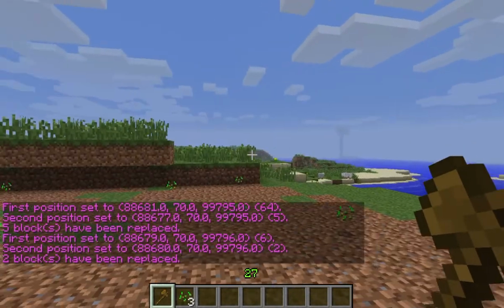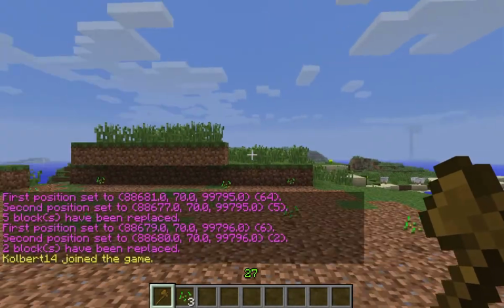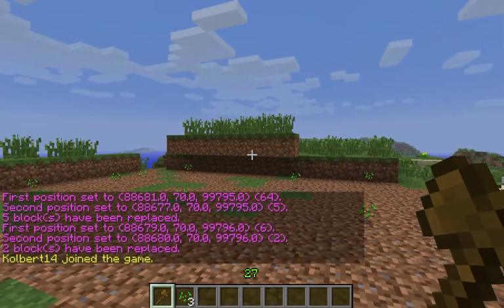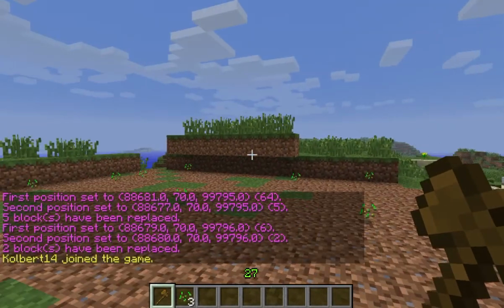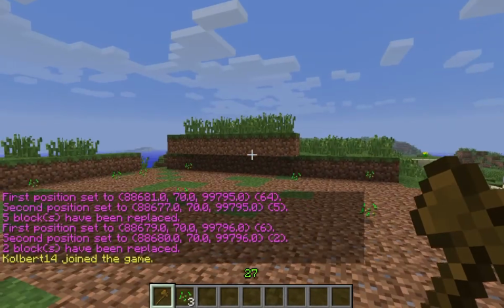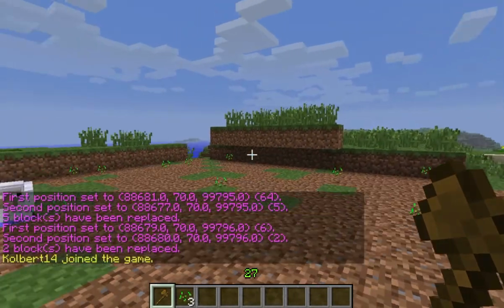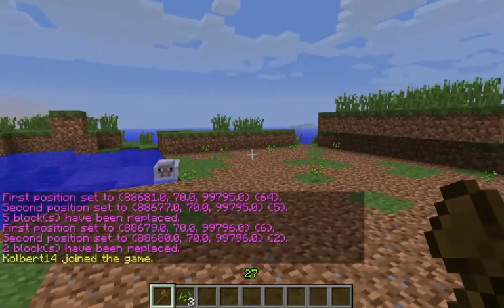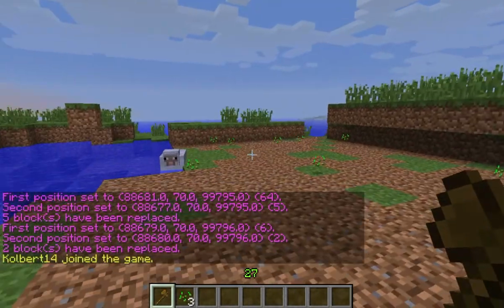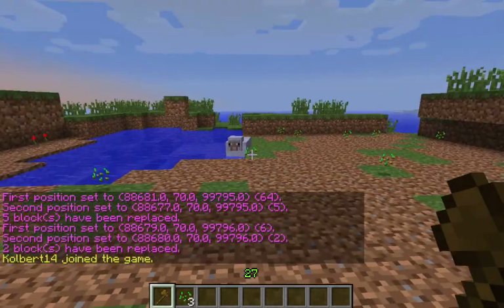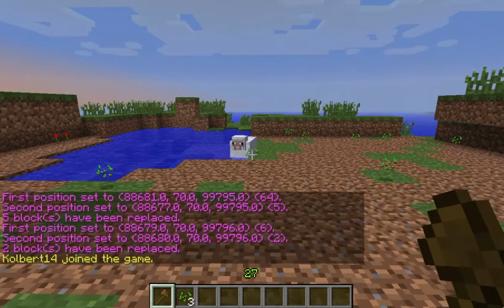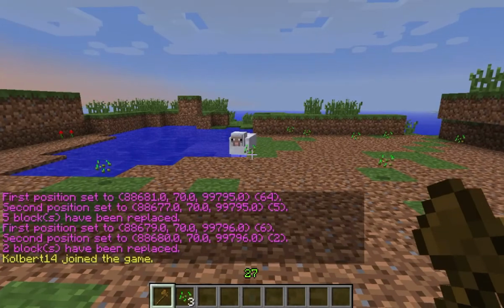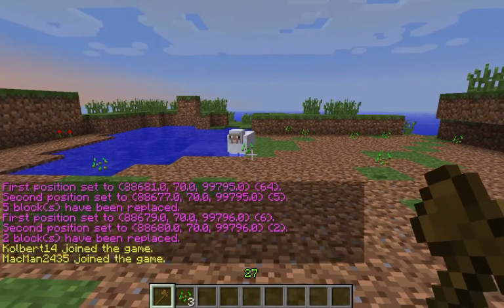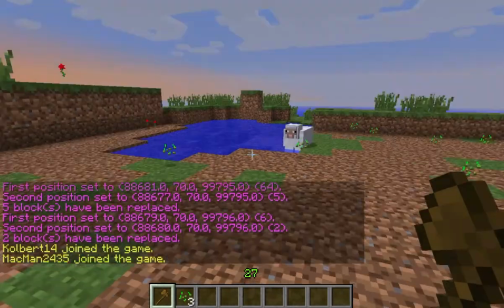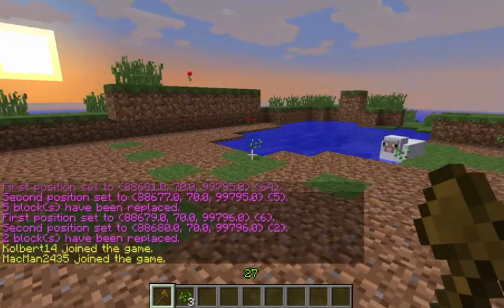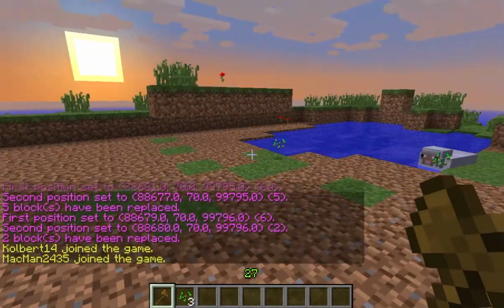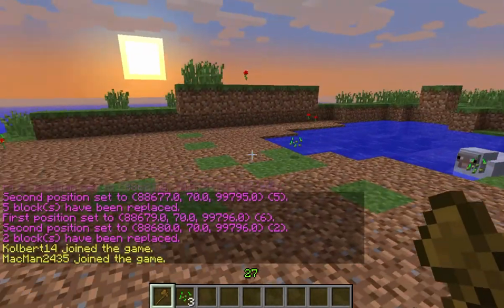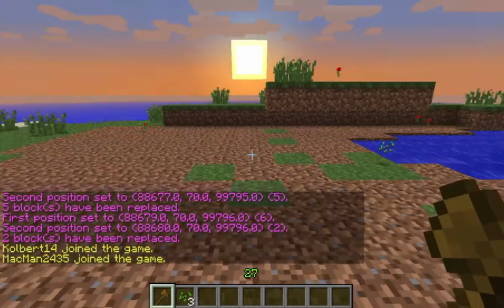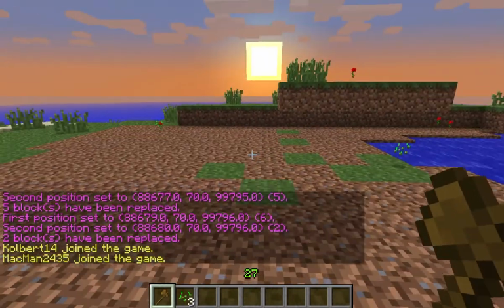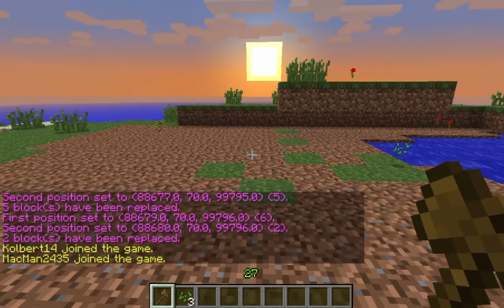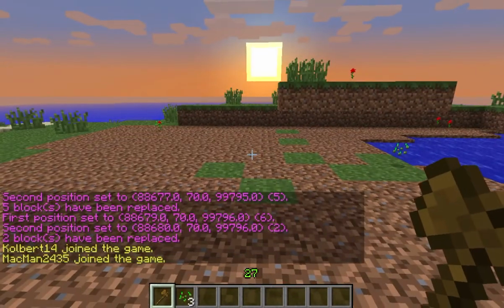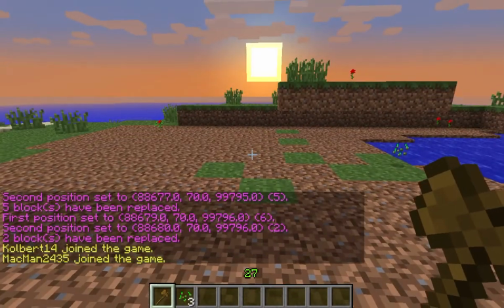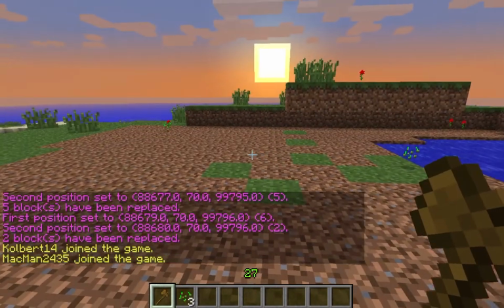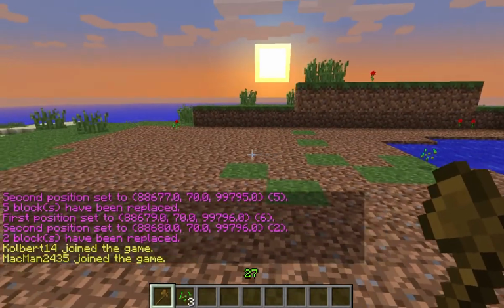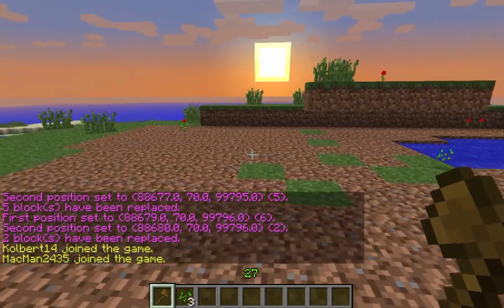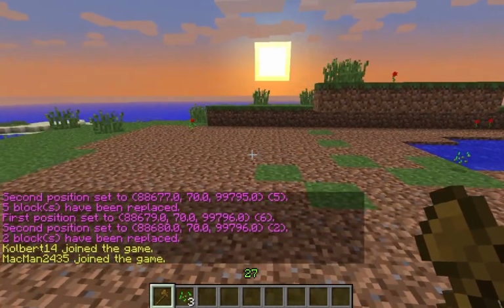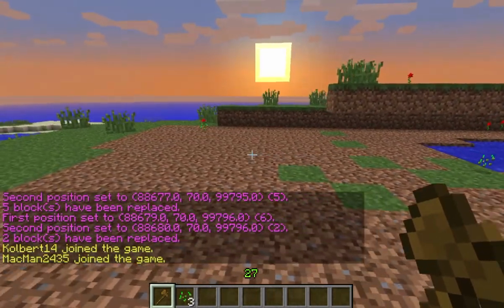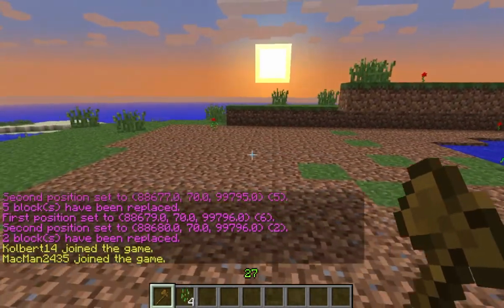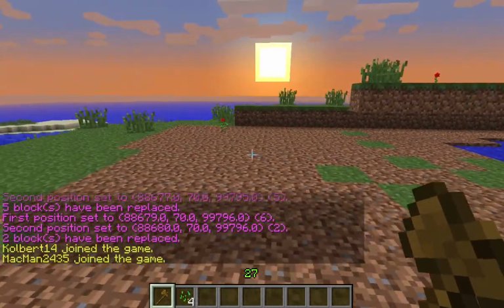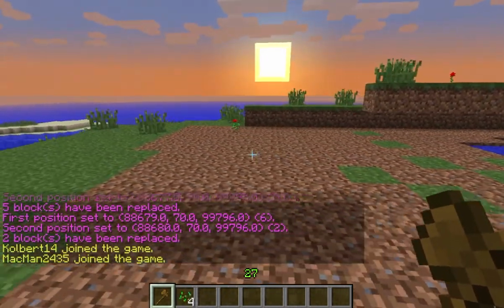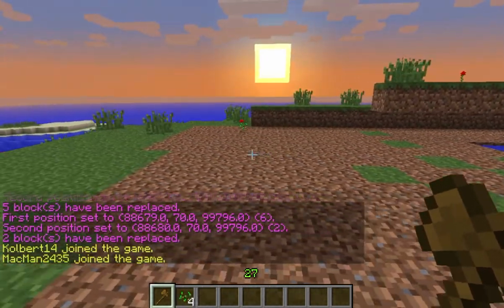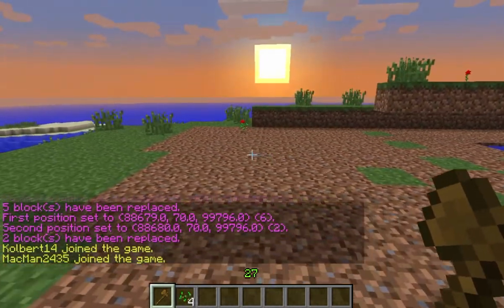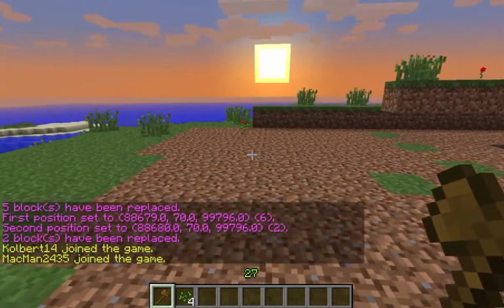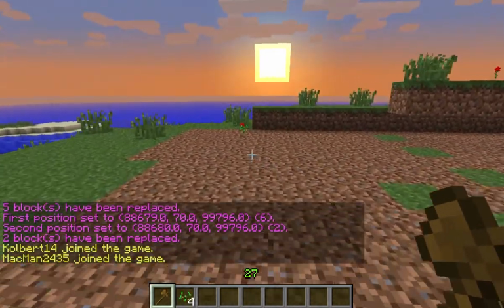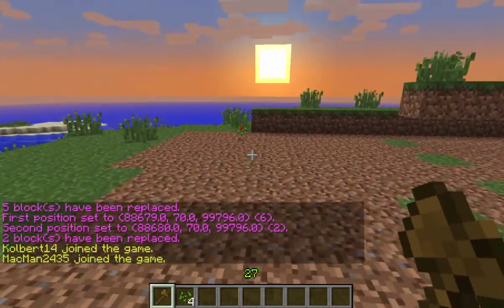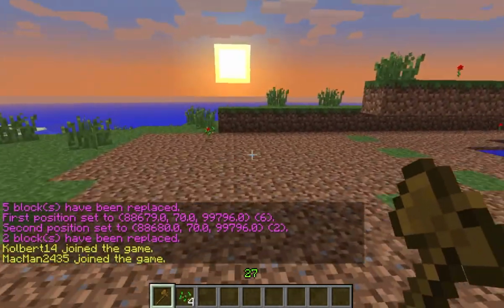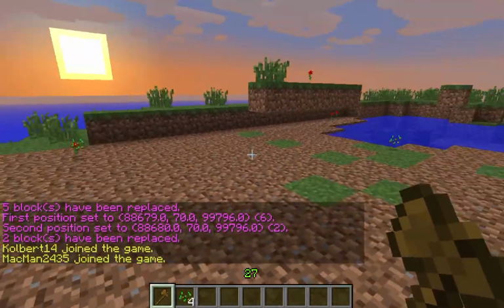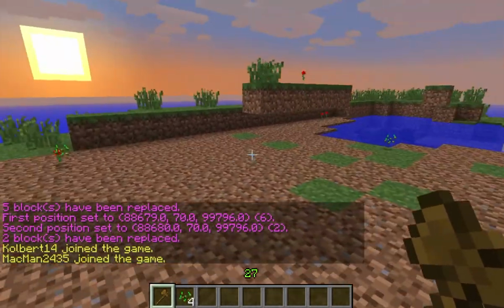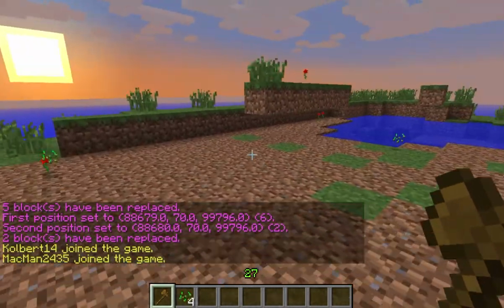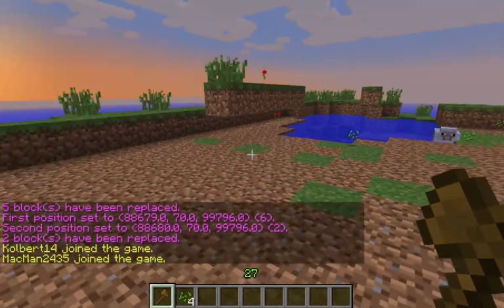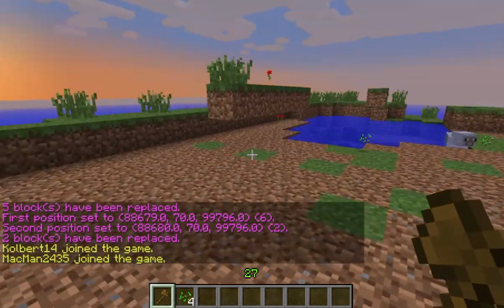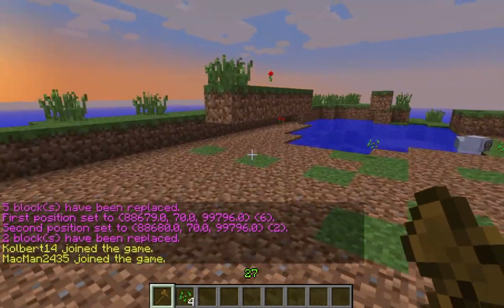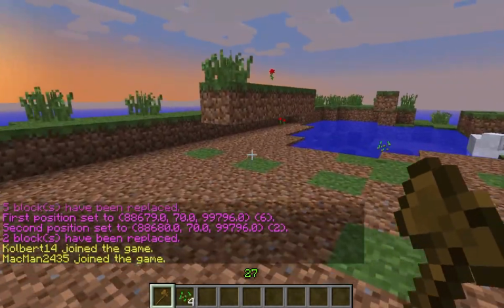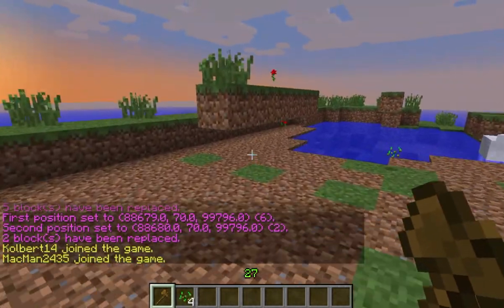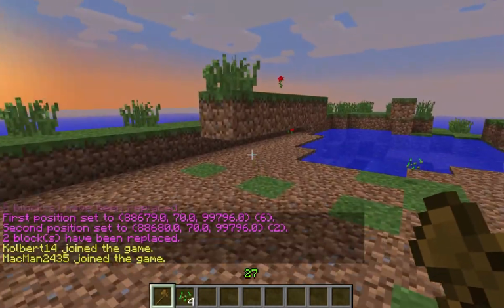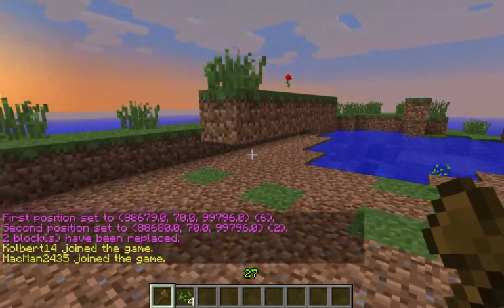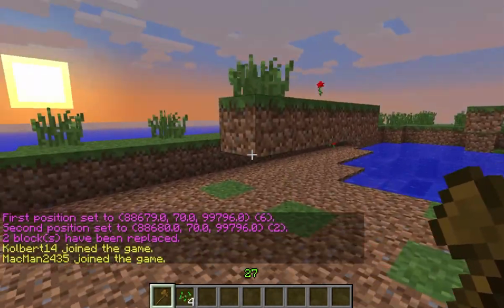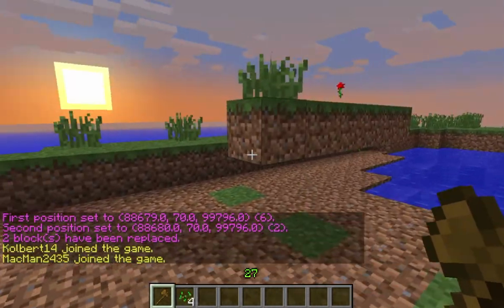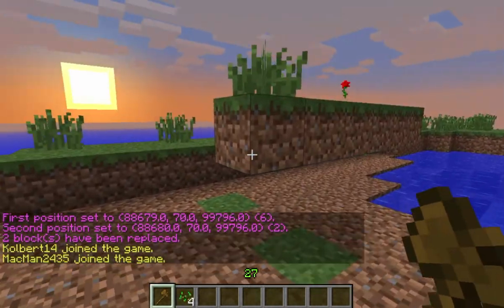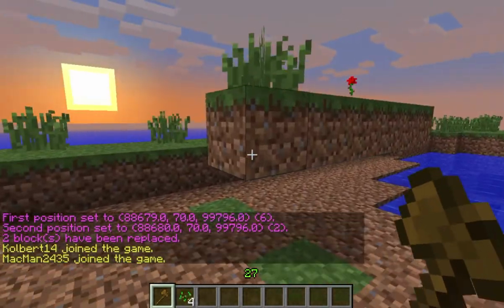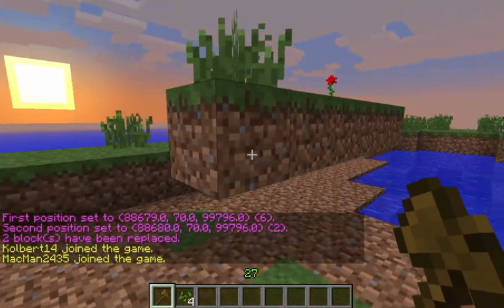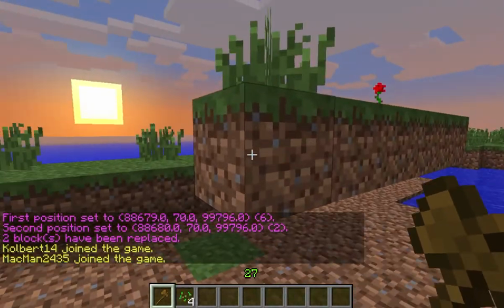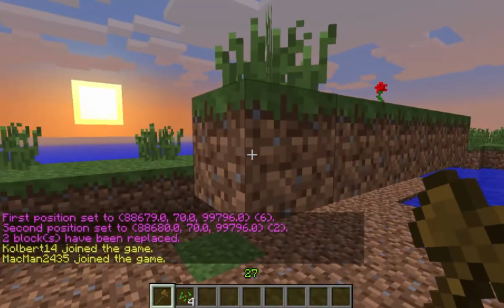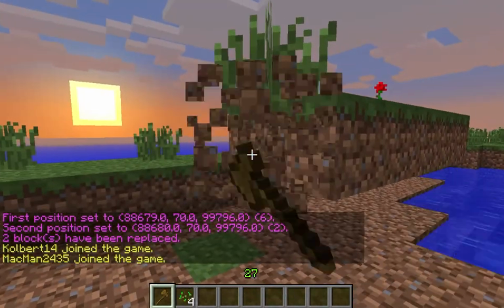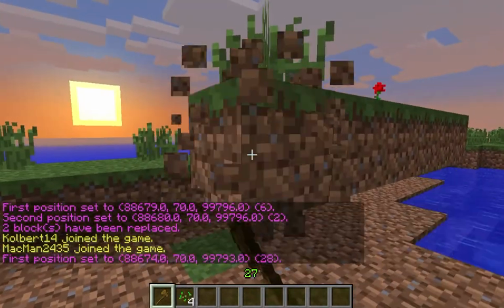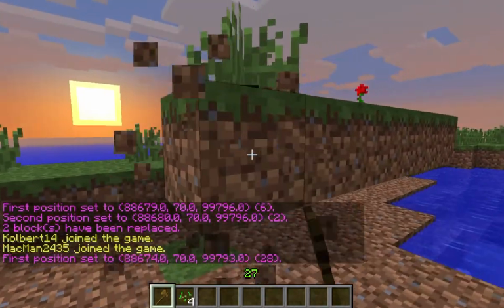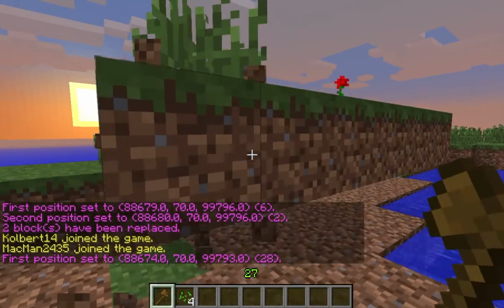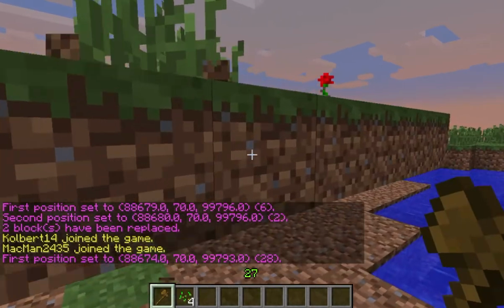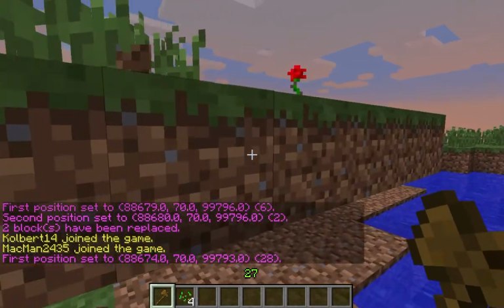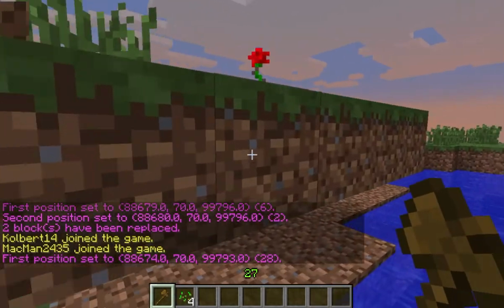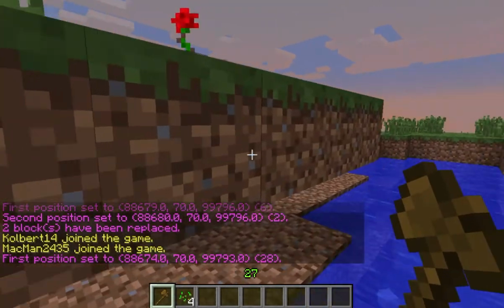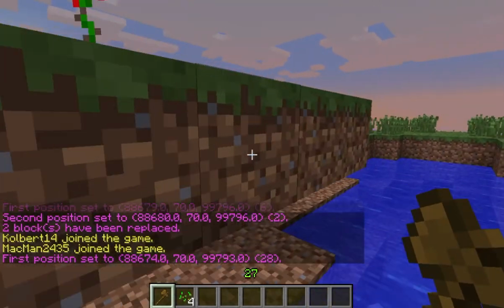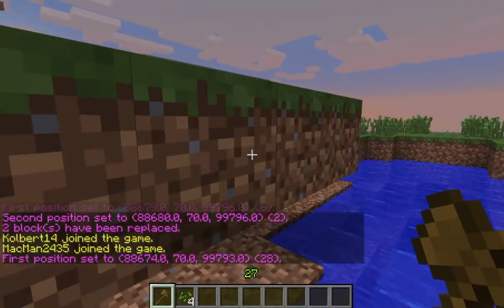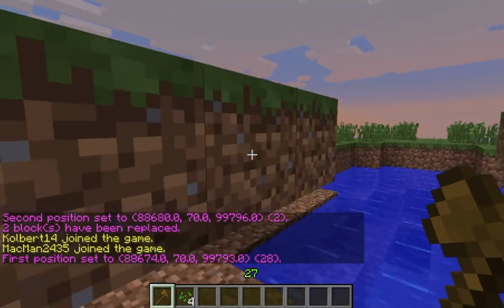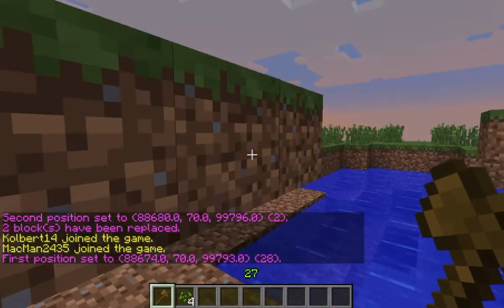That's all there is to it. Just pick your two spots — left-click, right-click, just like you do in WorldGuard — and replace.